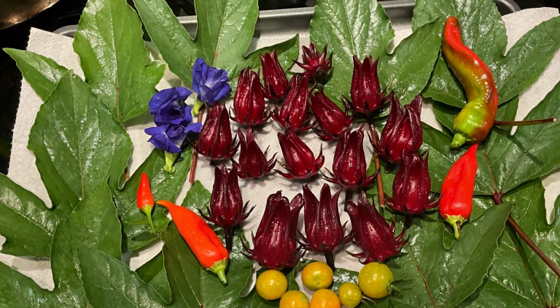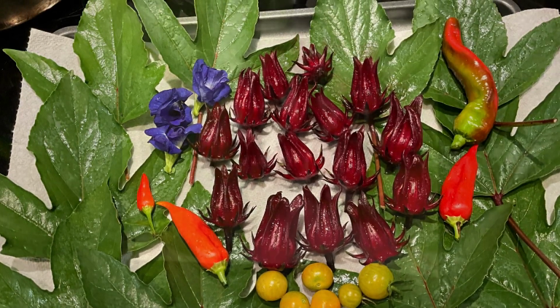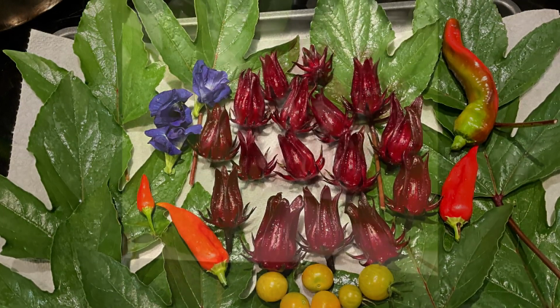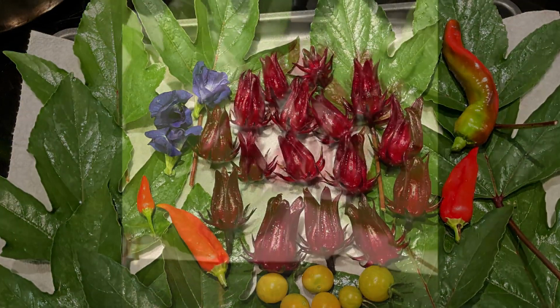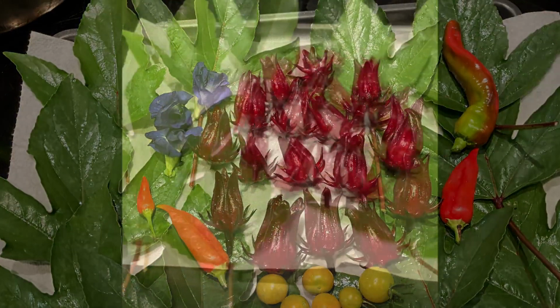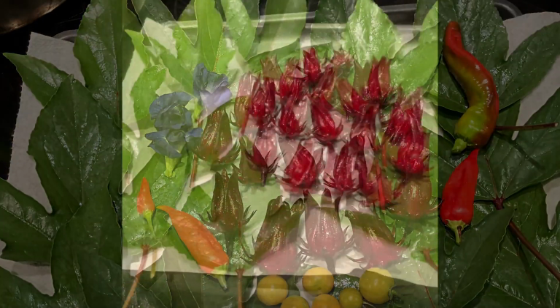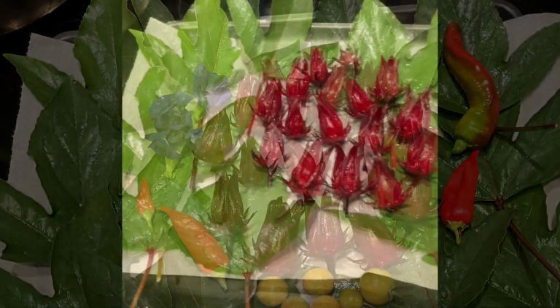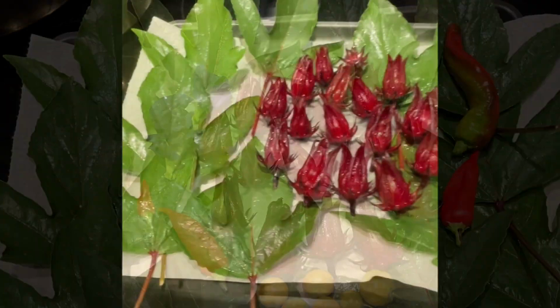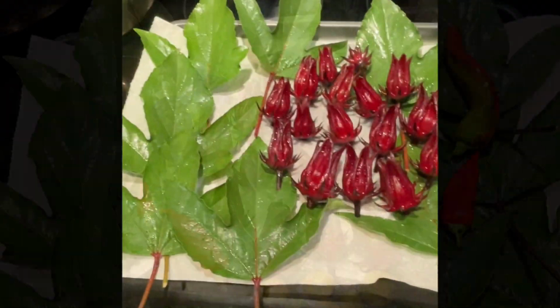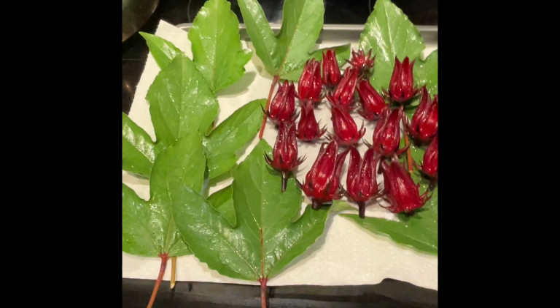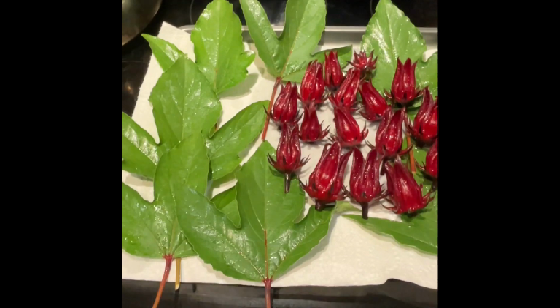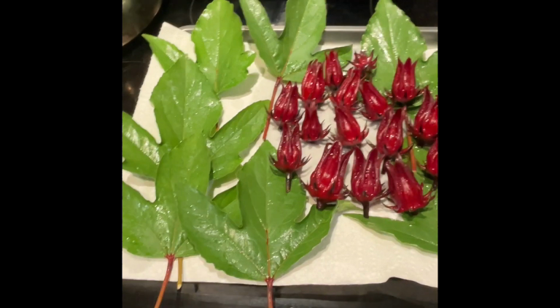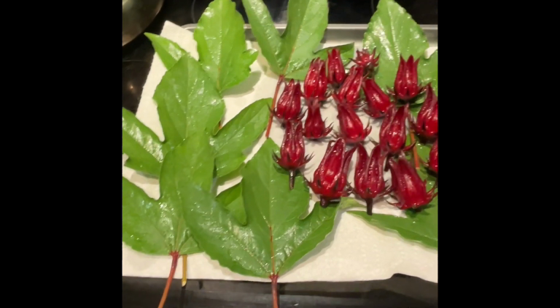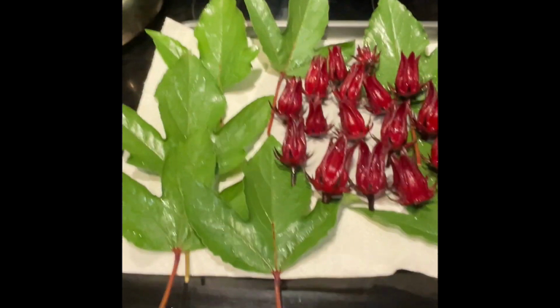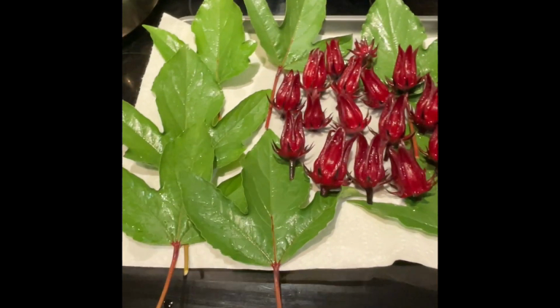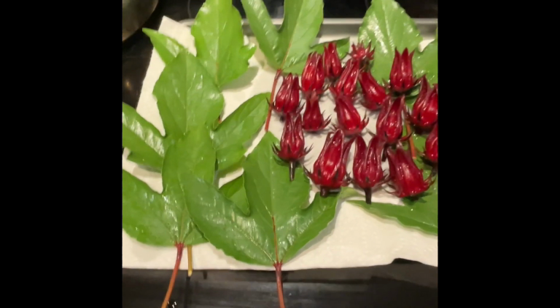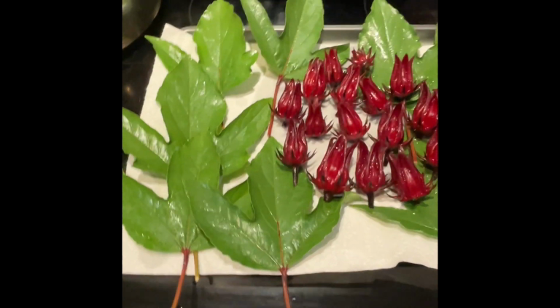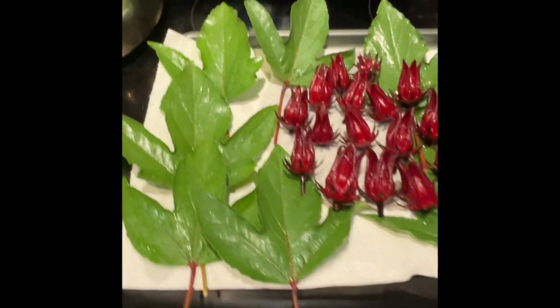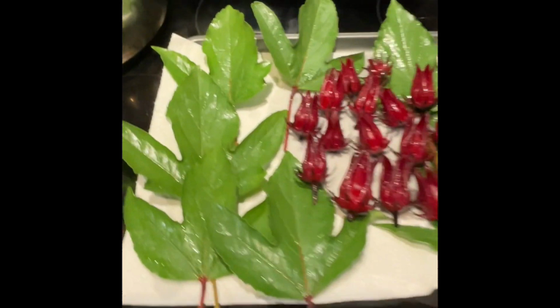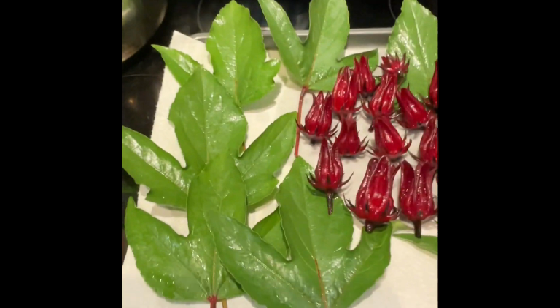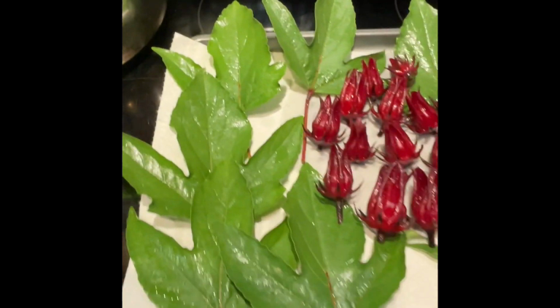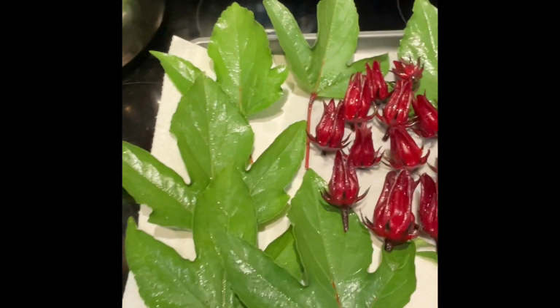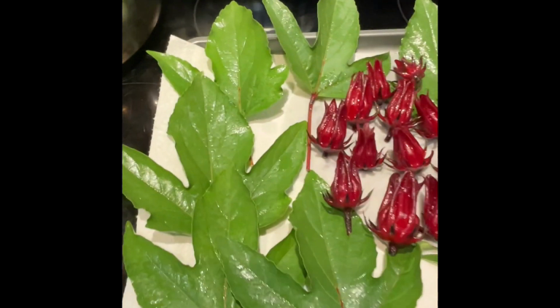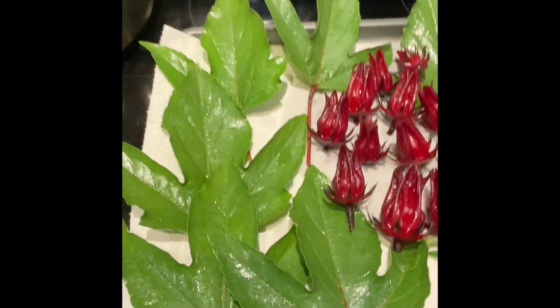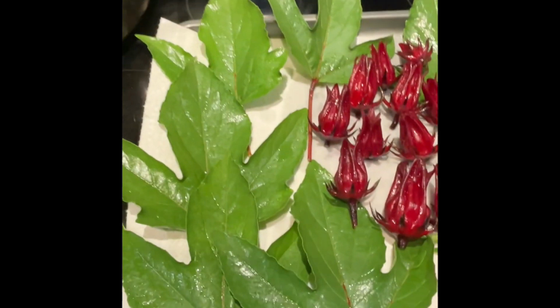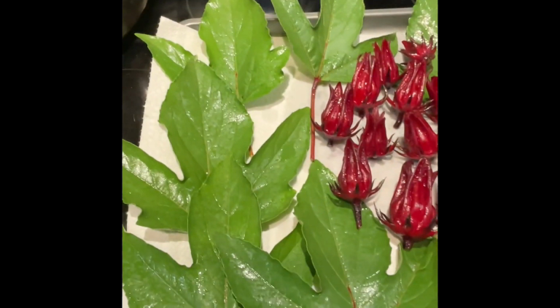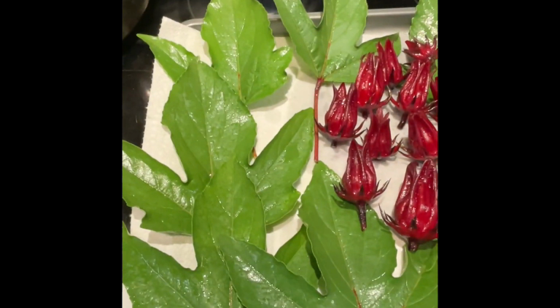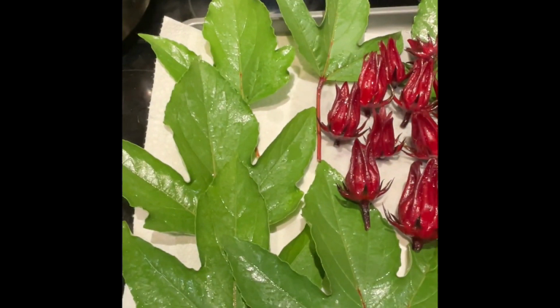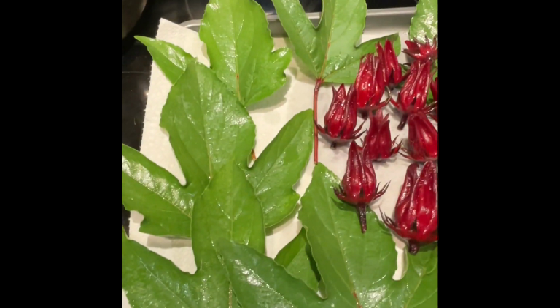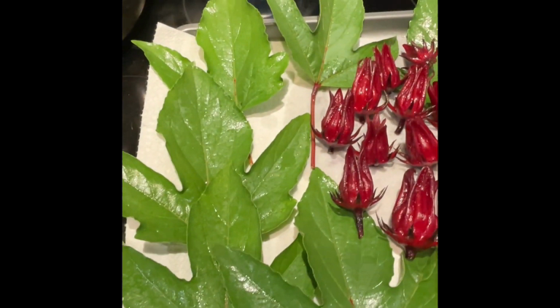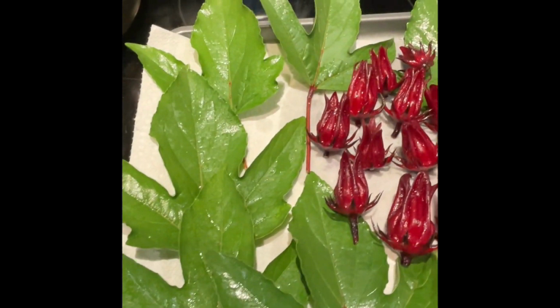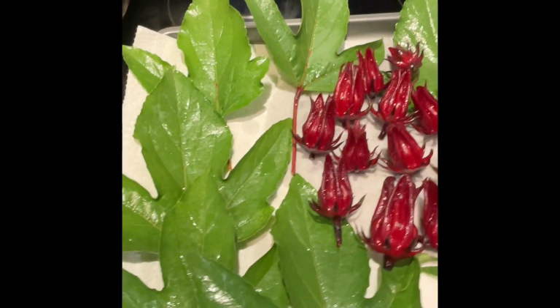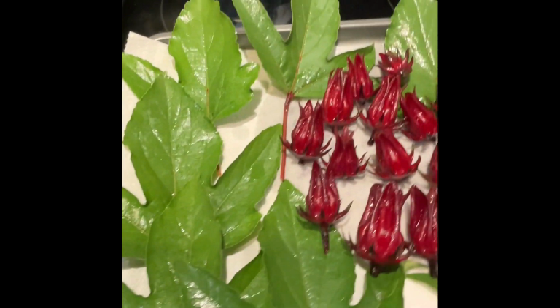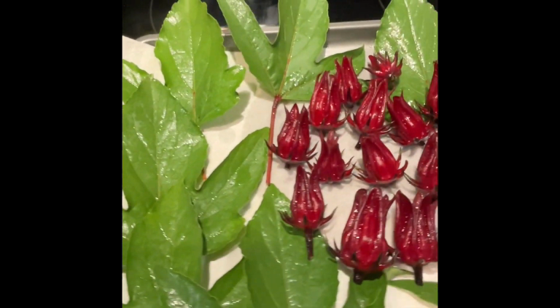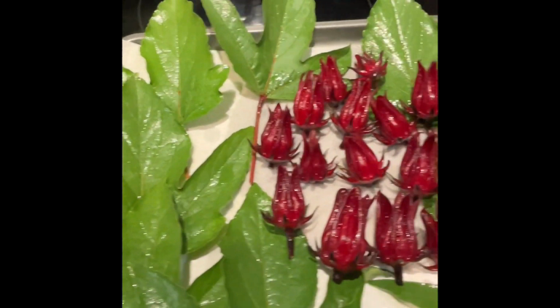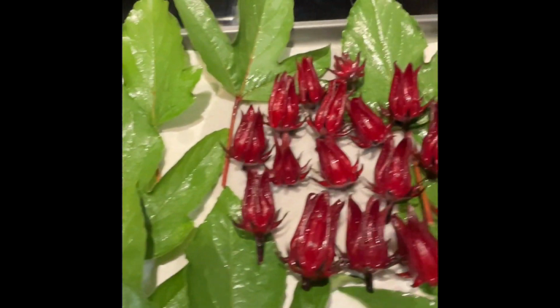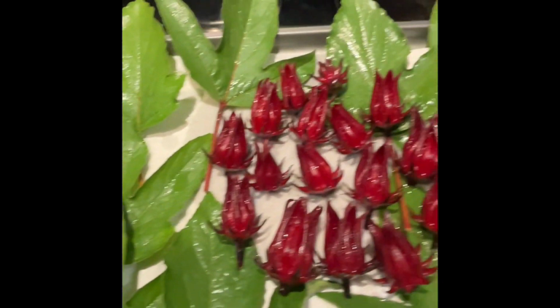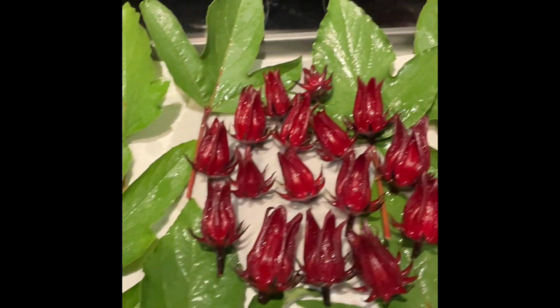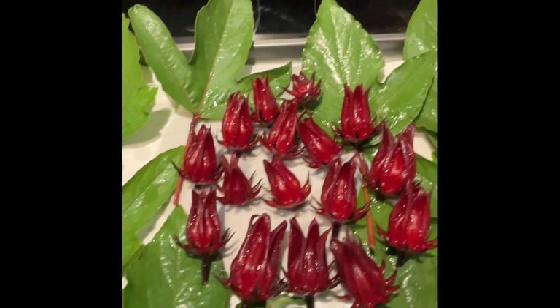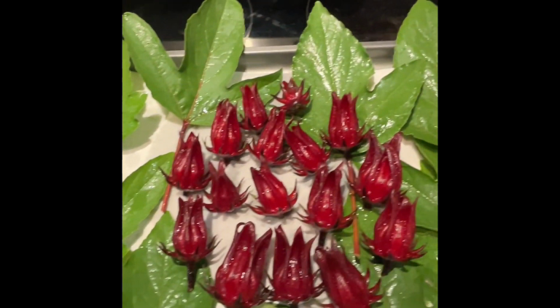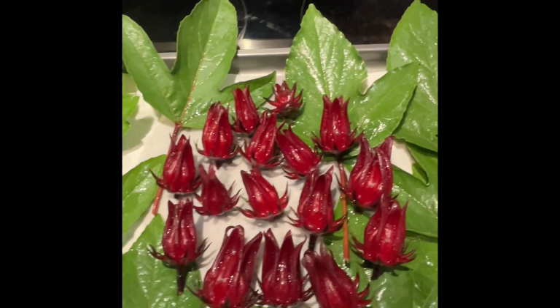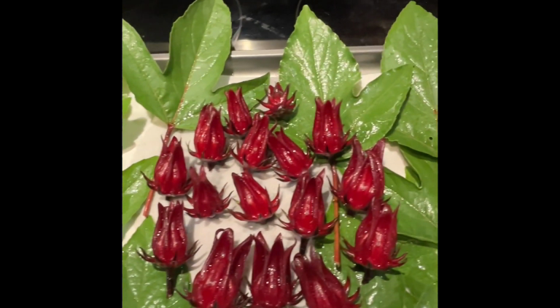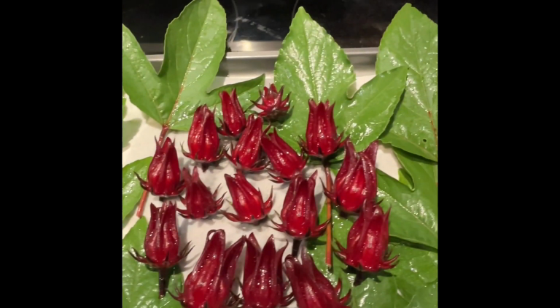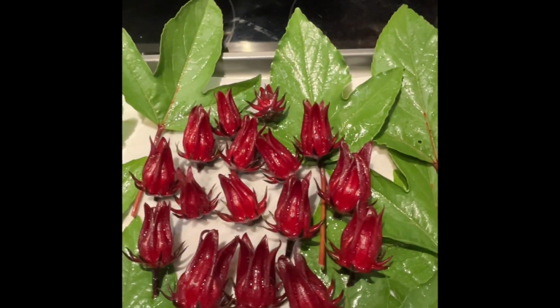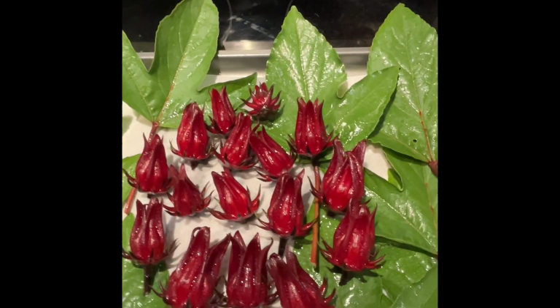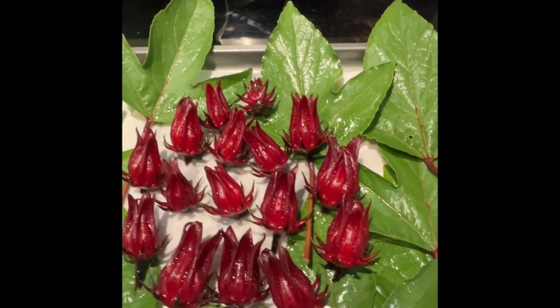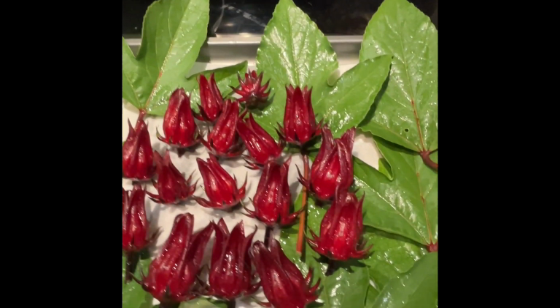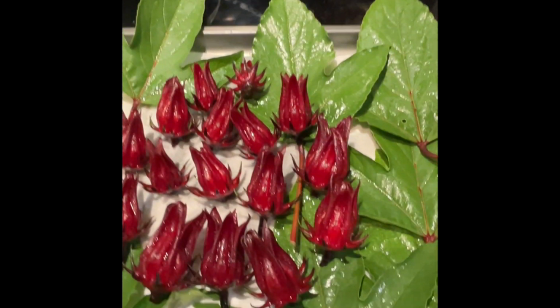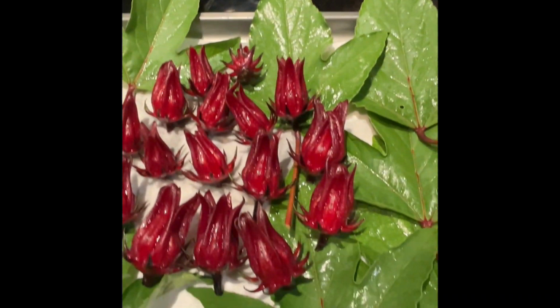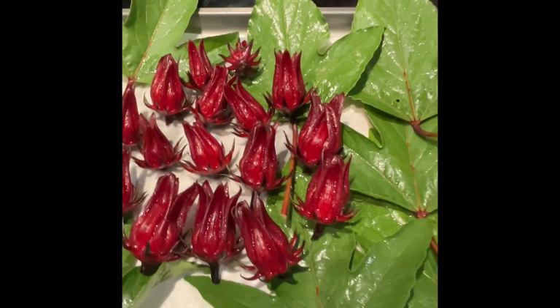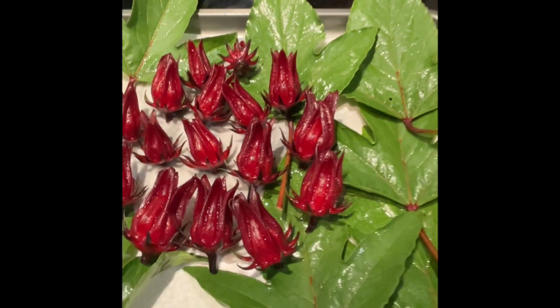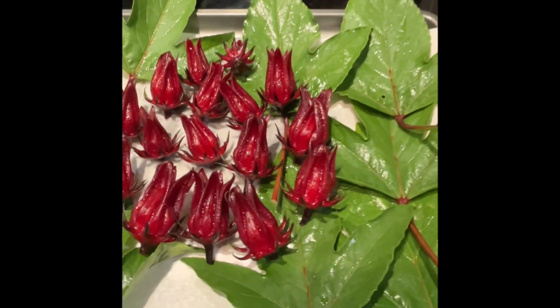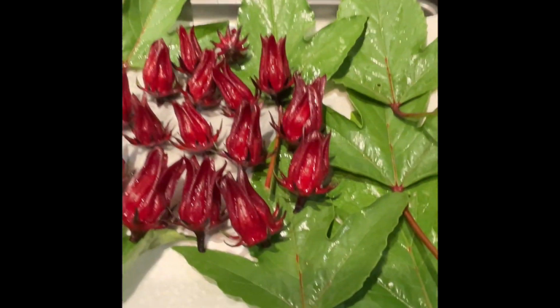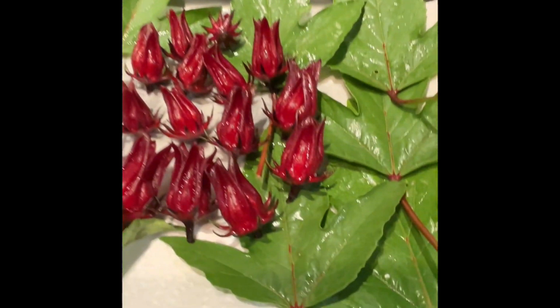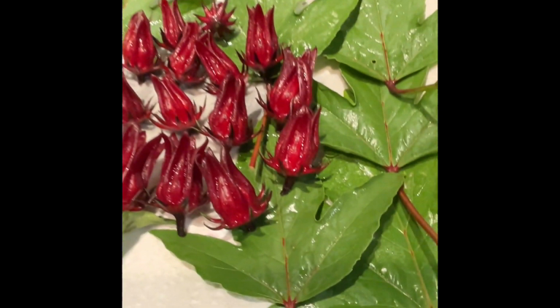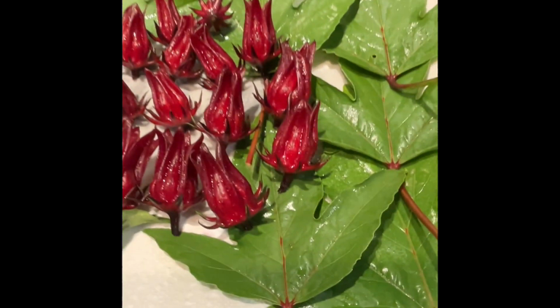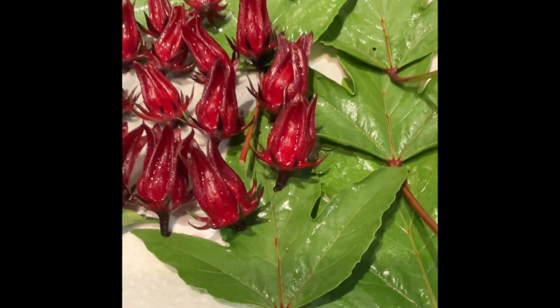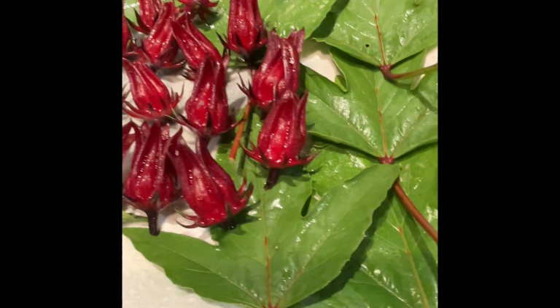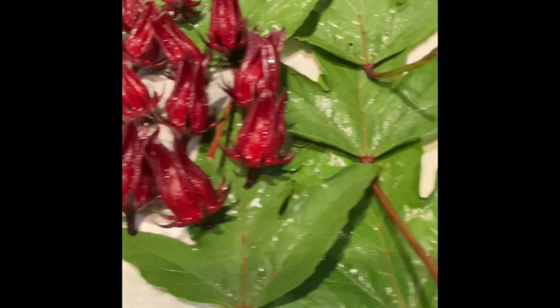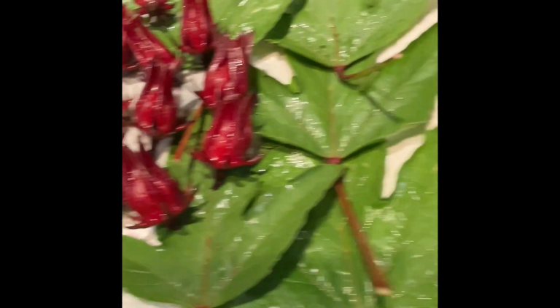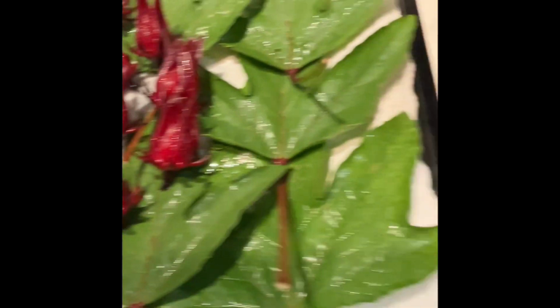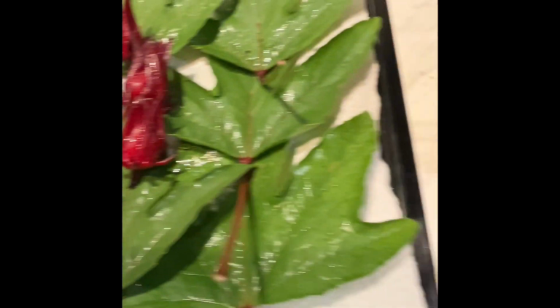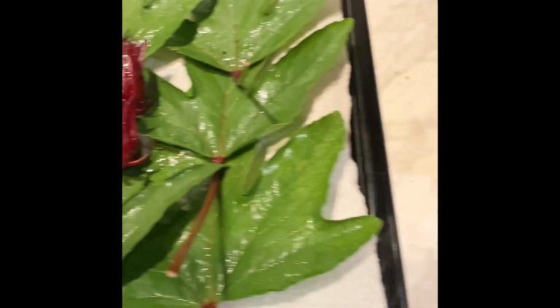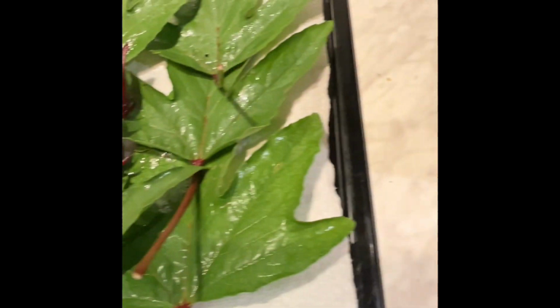Hi YouTubers, it's that magical time of the year. It's time to start harvesting your Roselle.